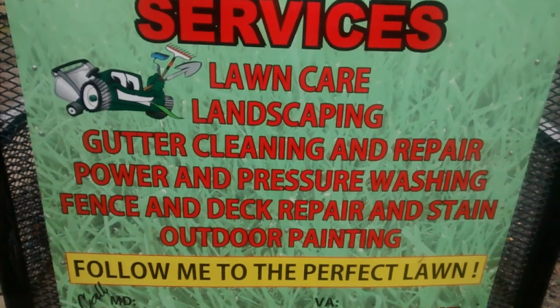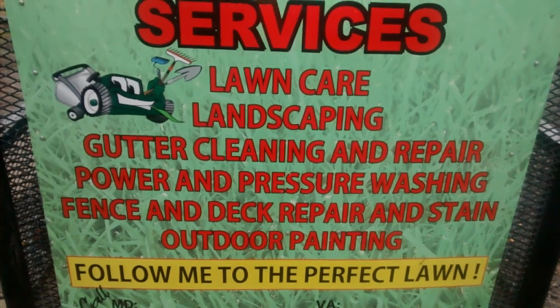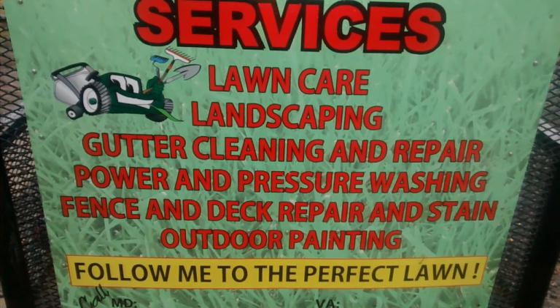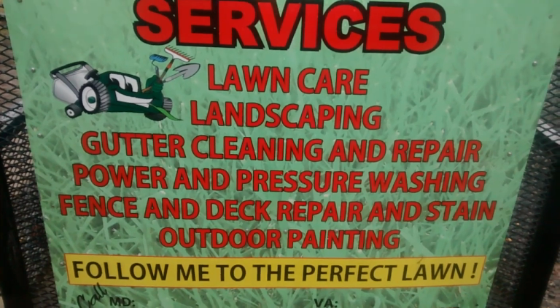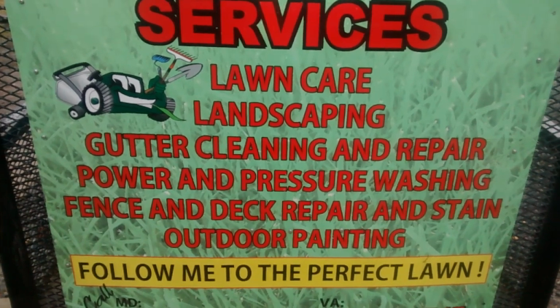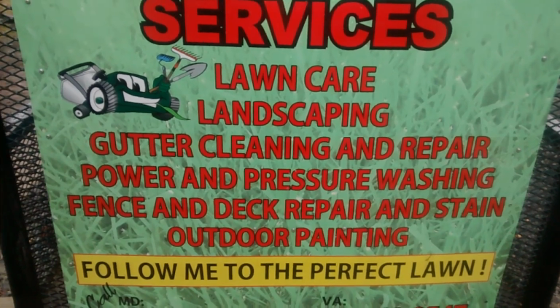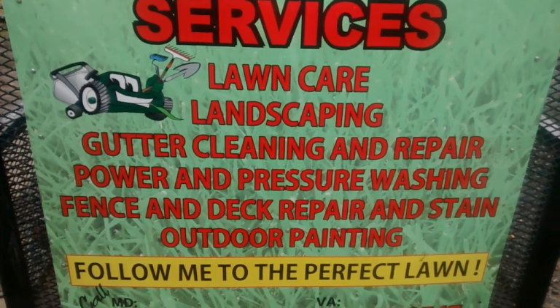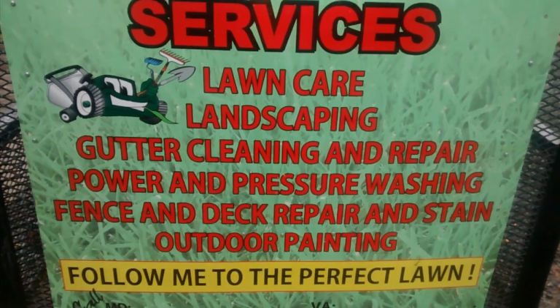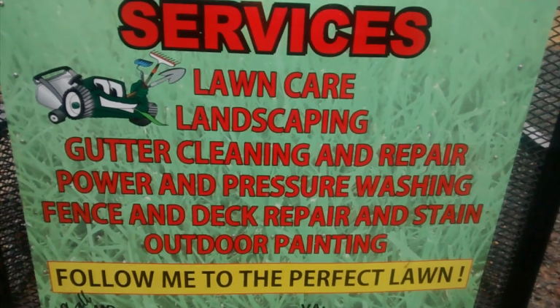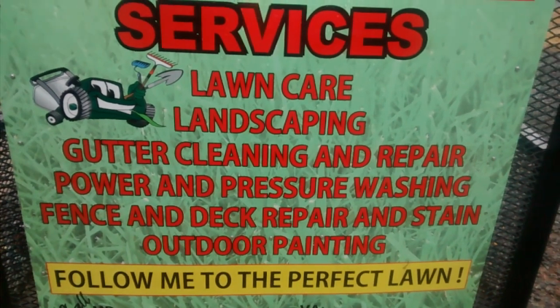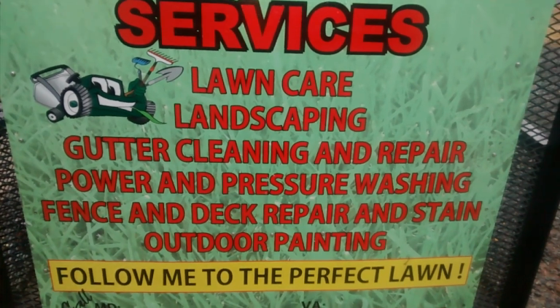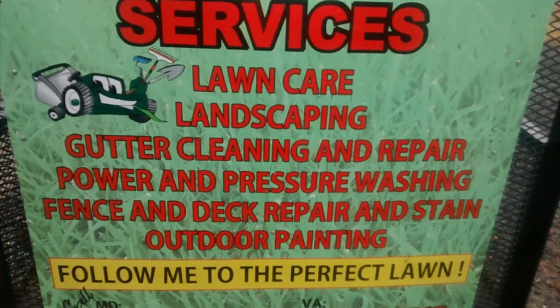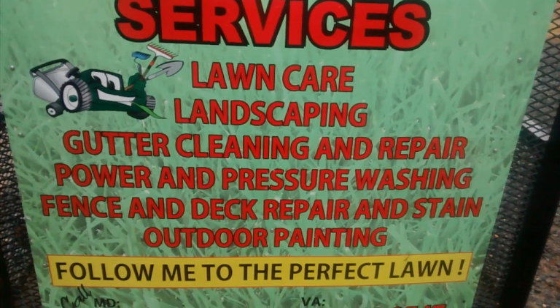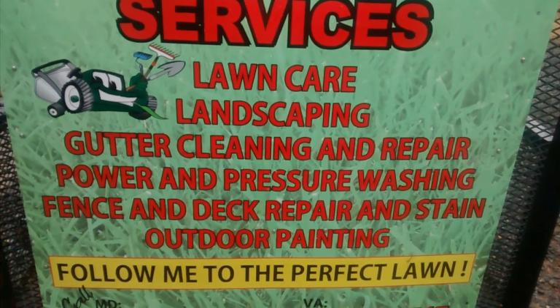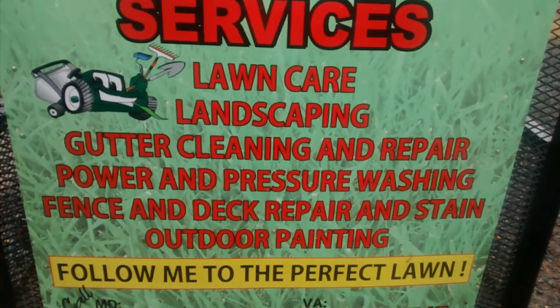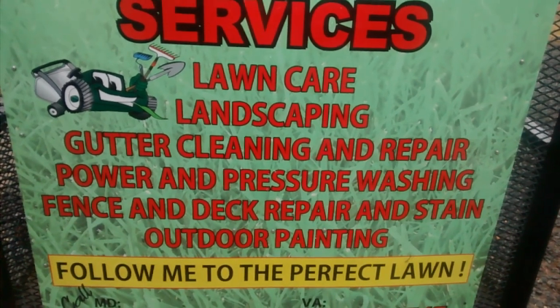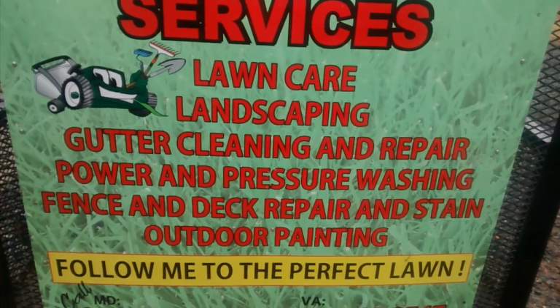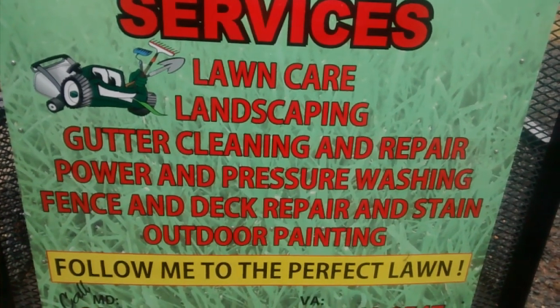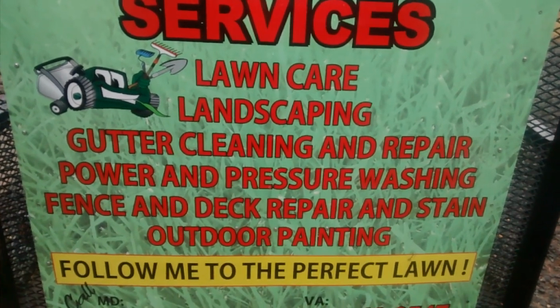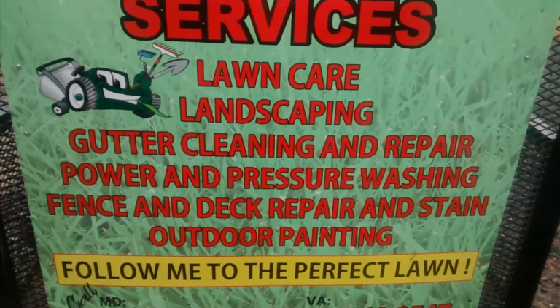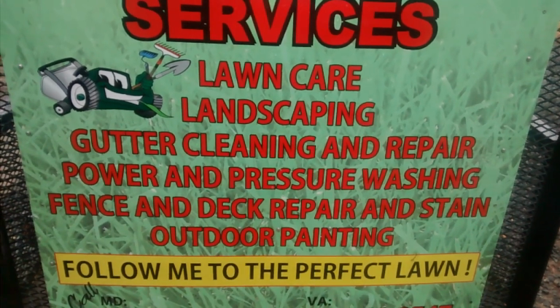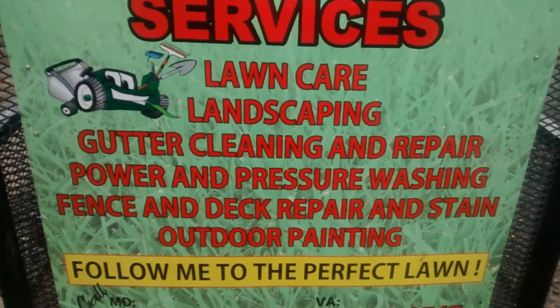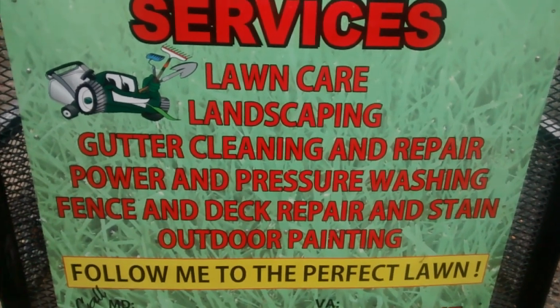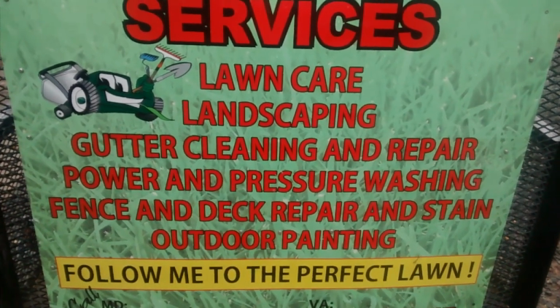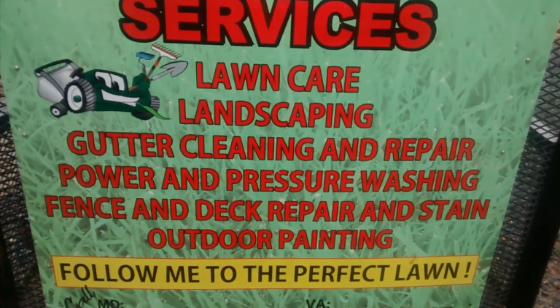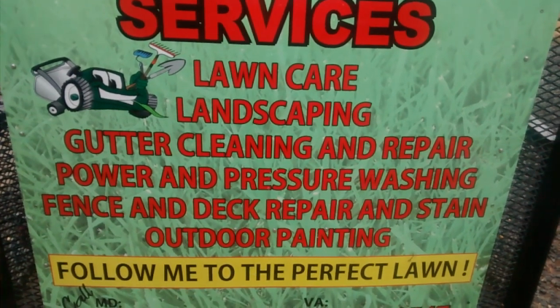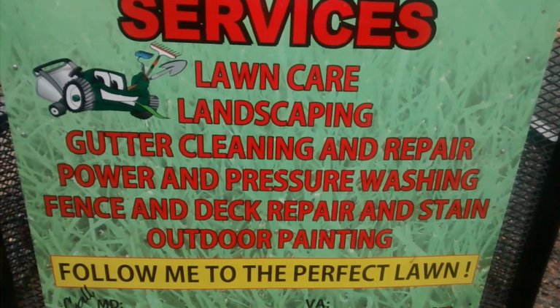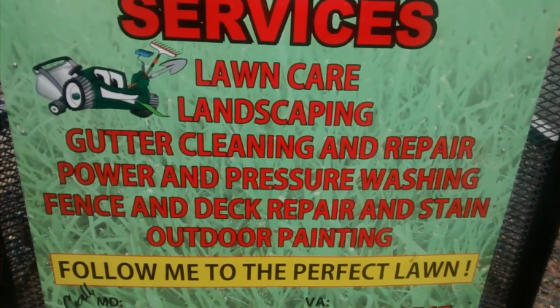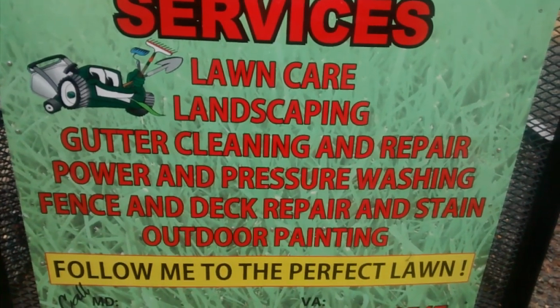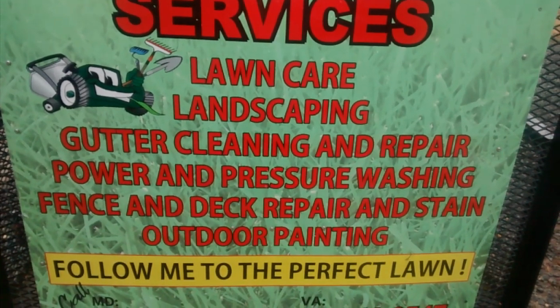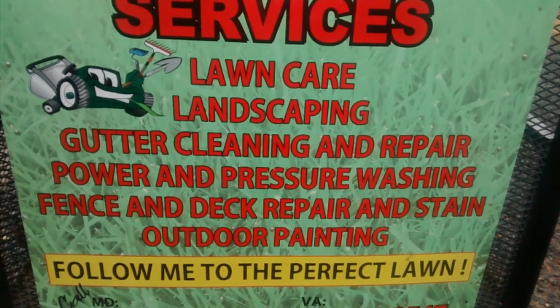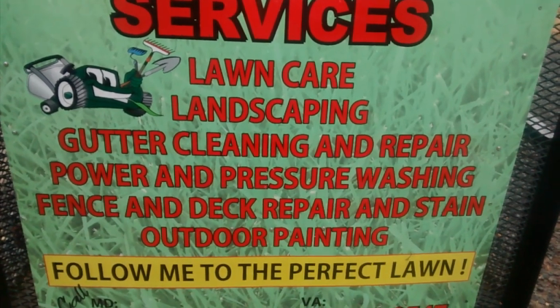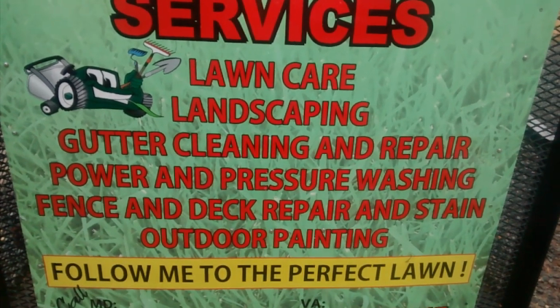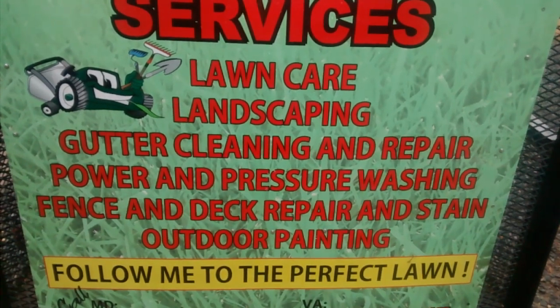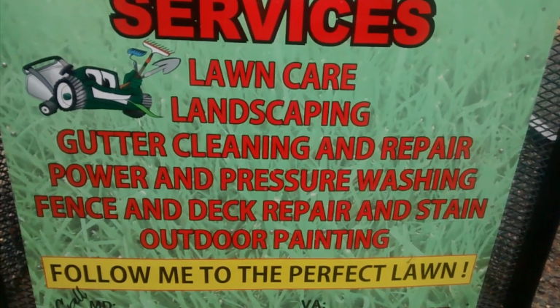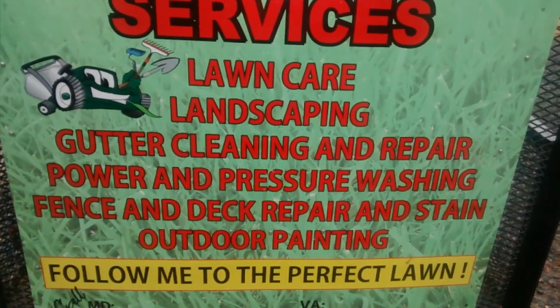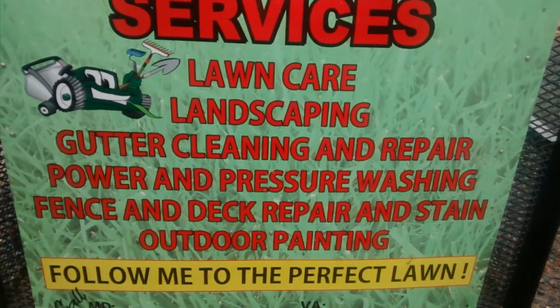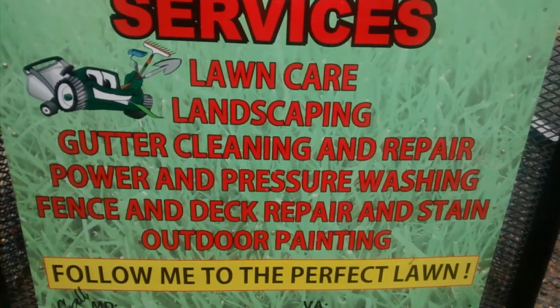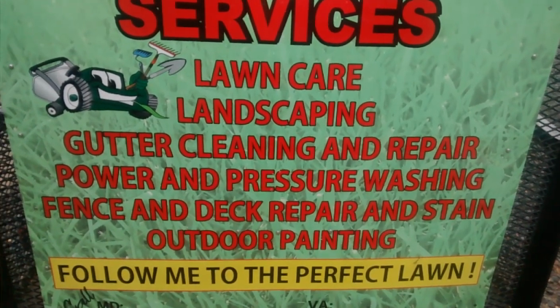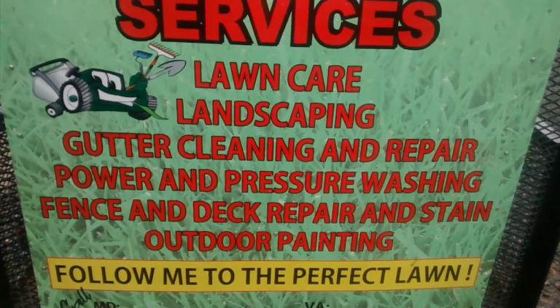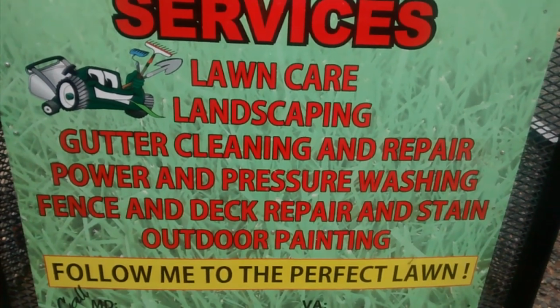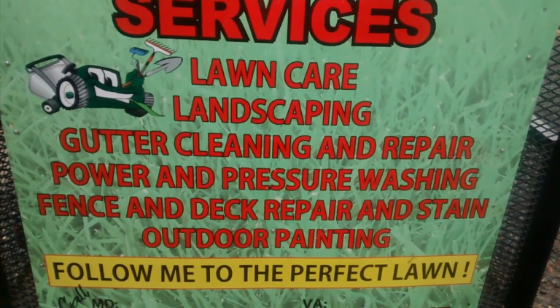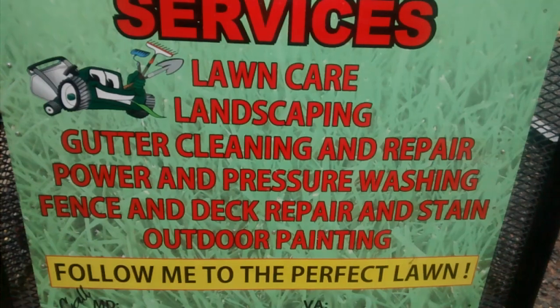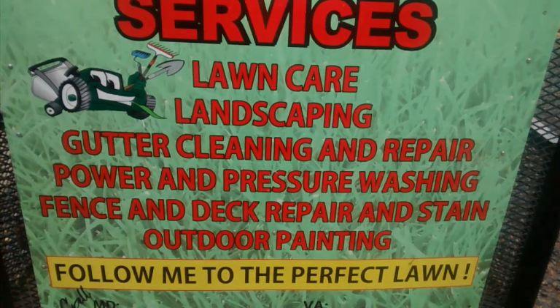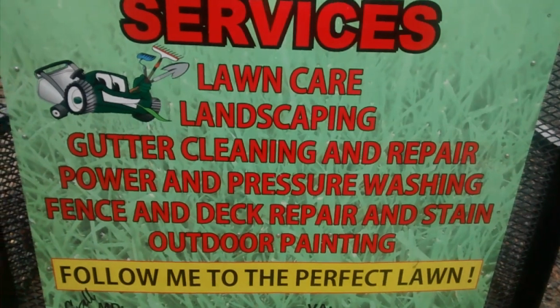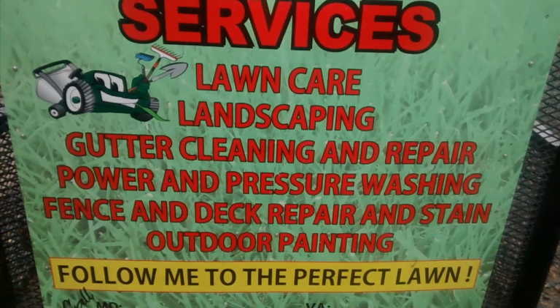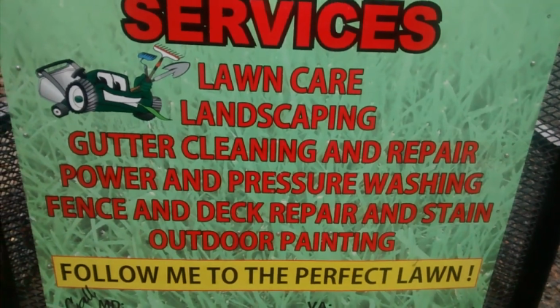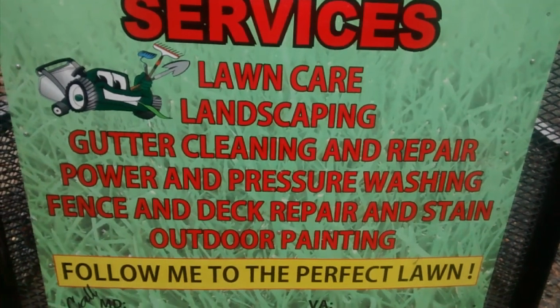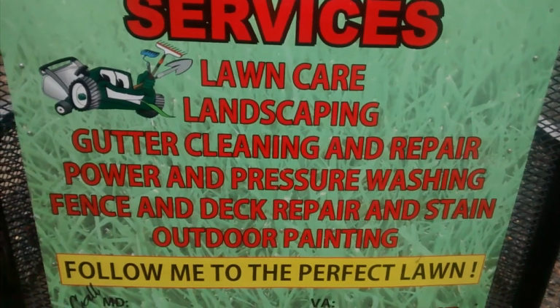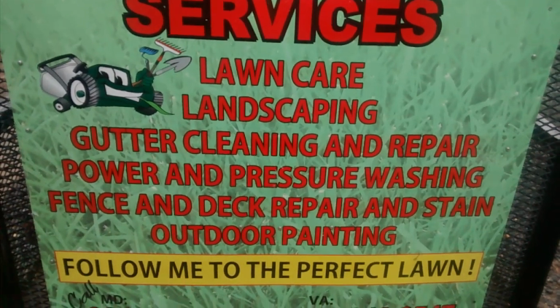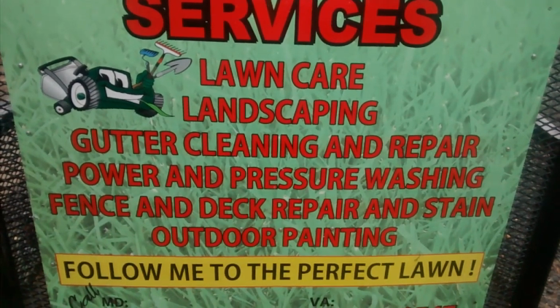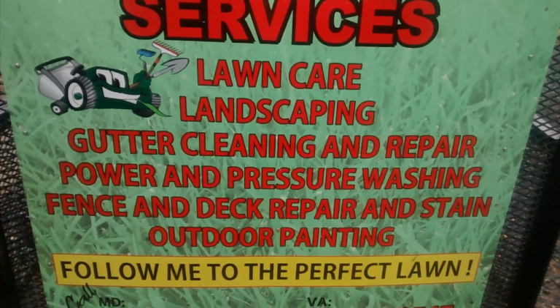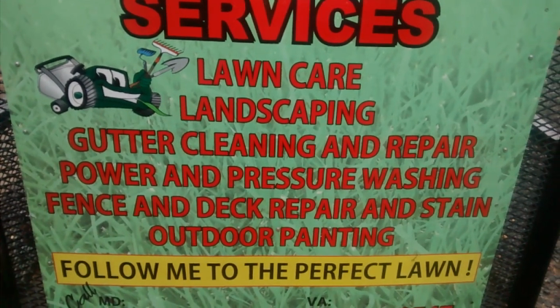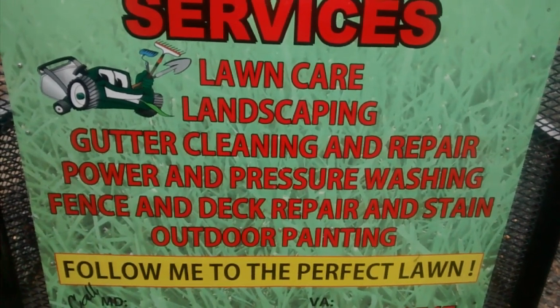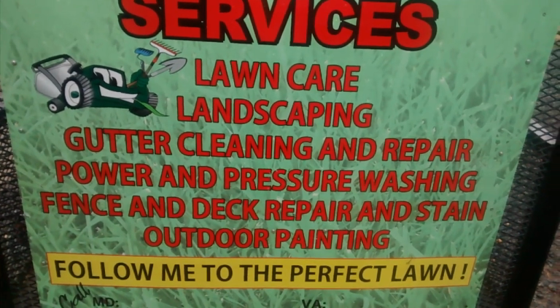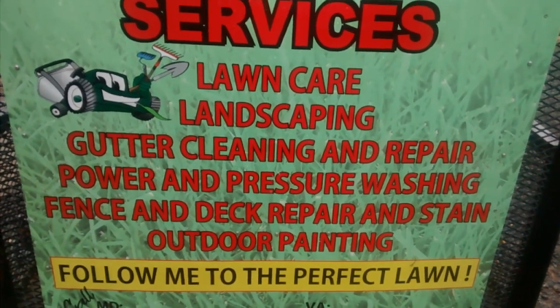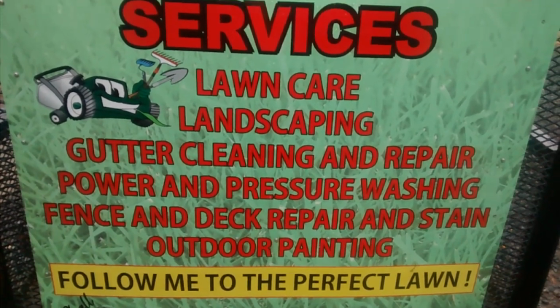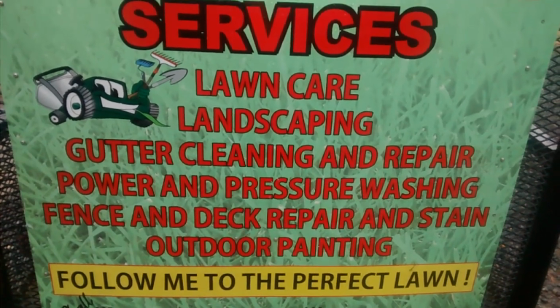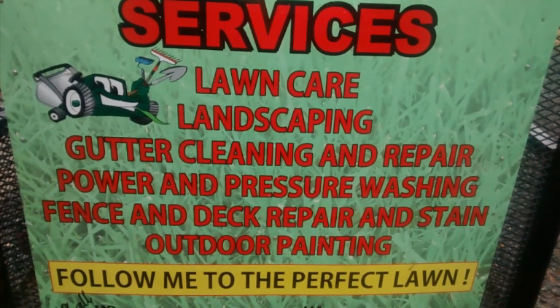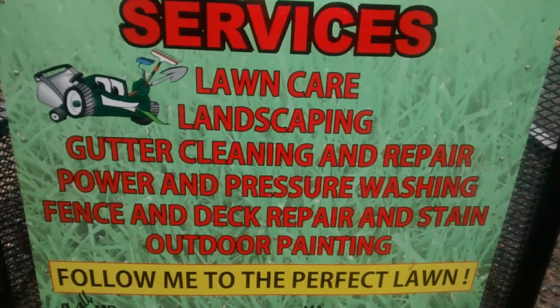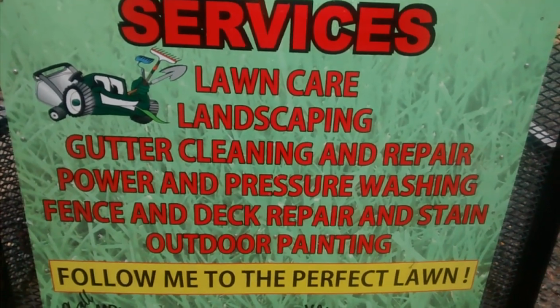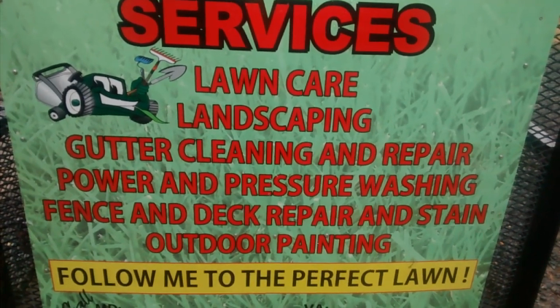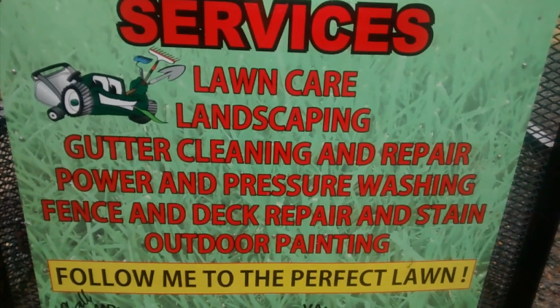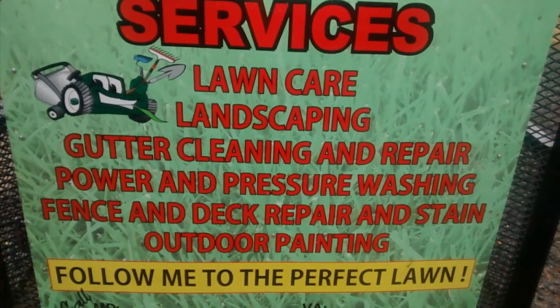You should also try to have a catchy slogan — something that catches your eye.